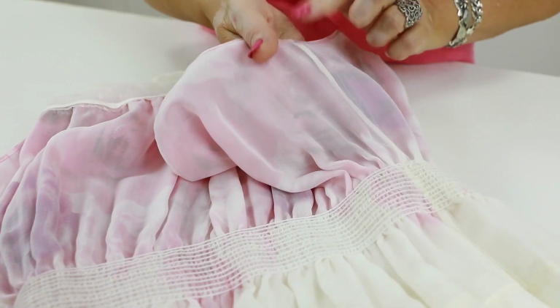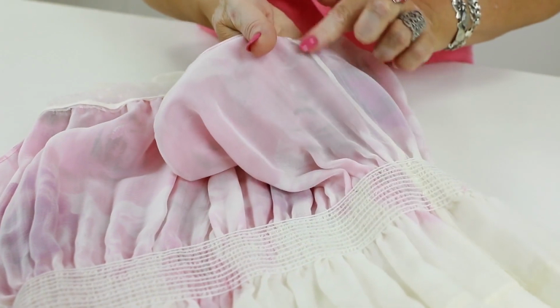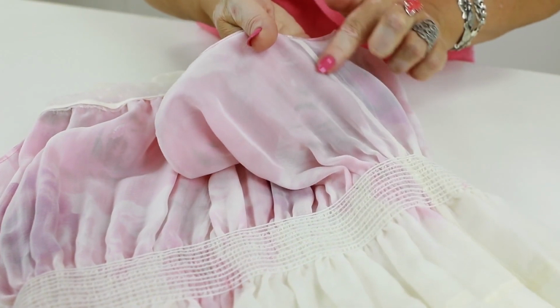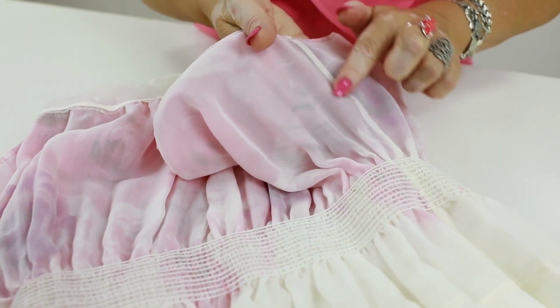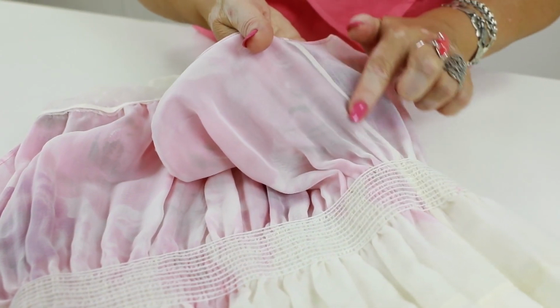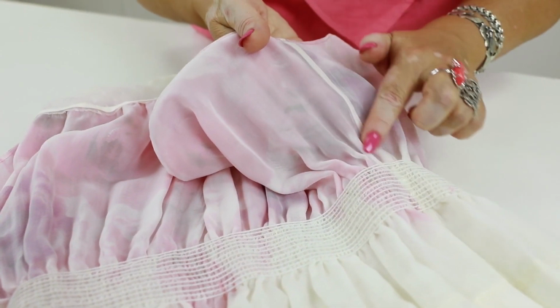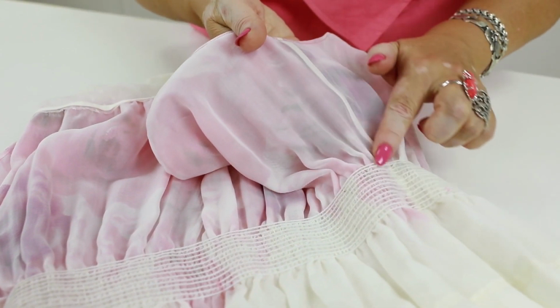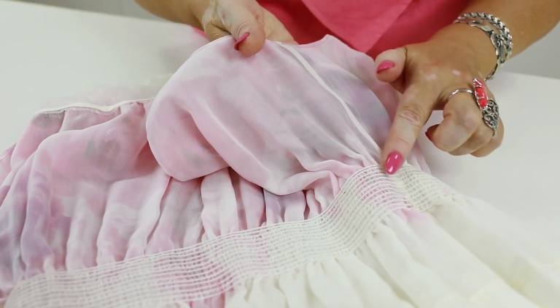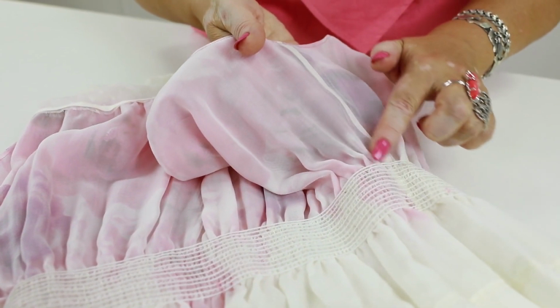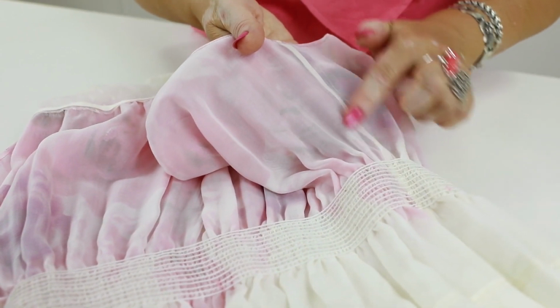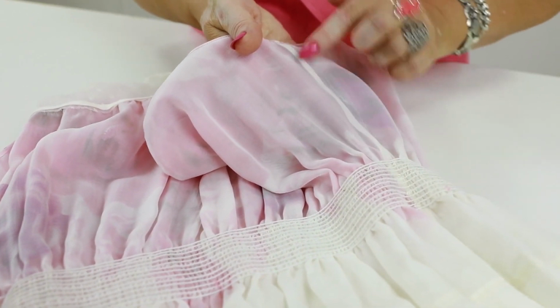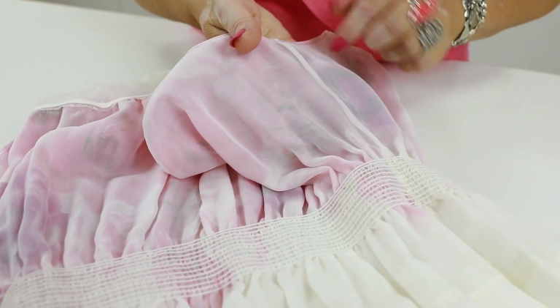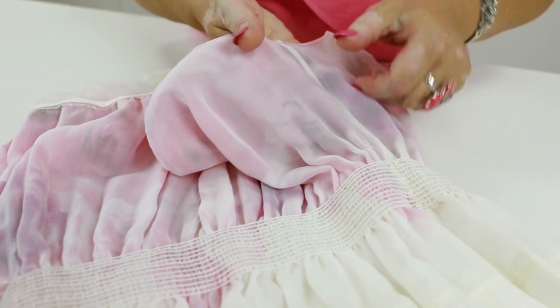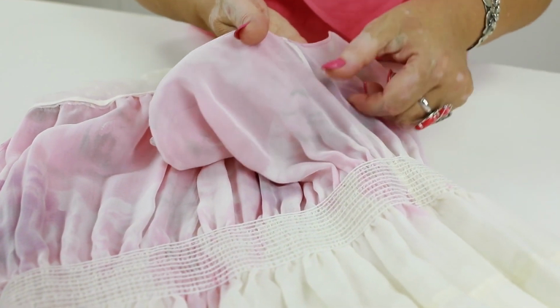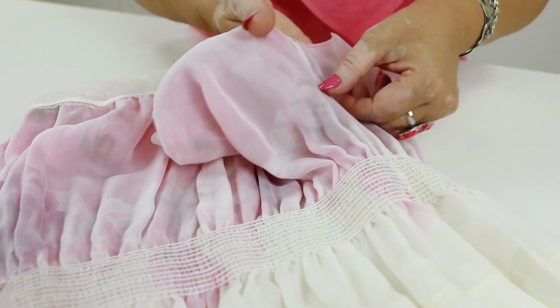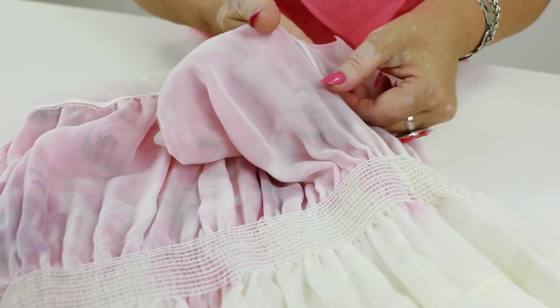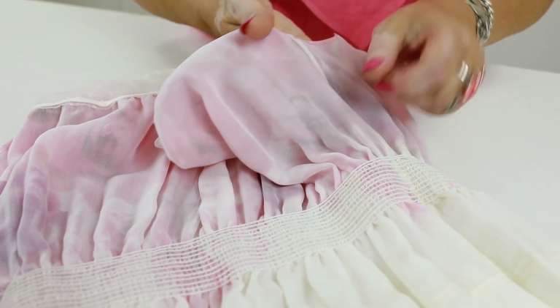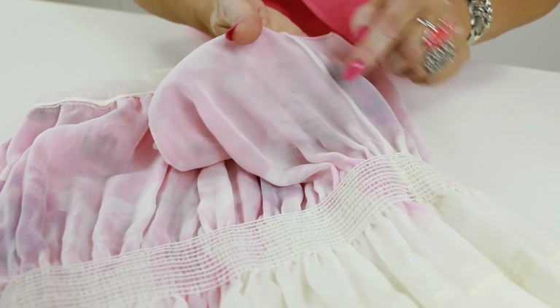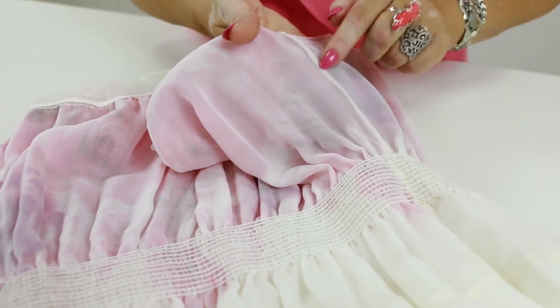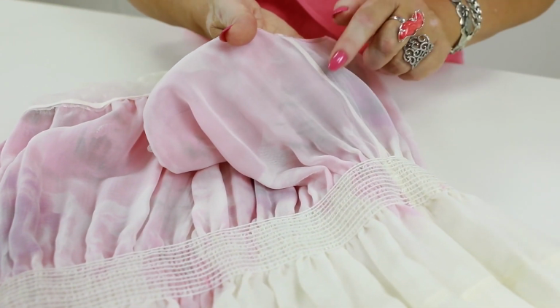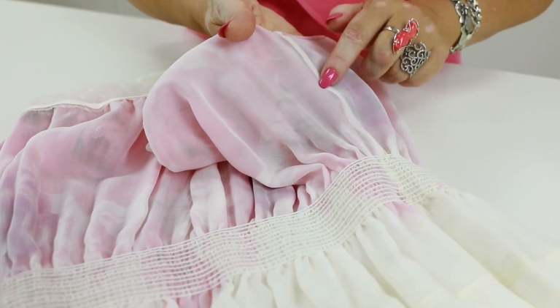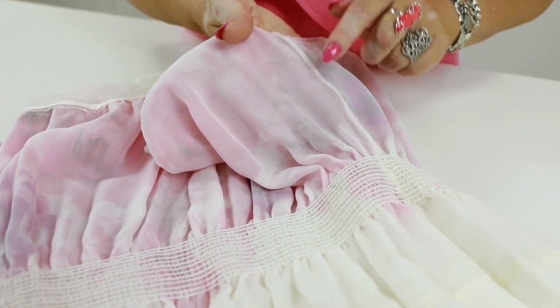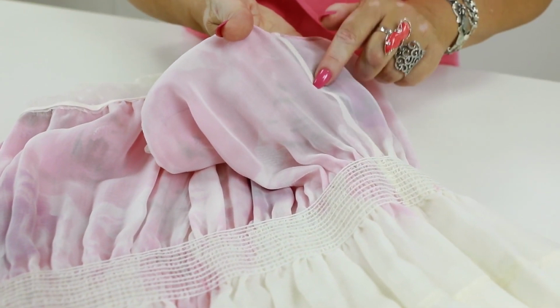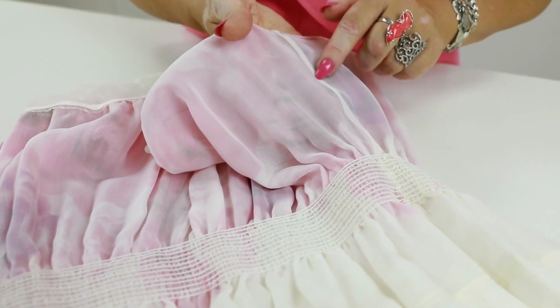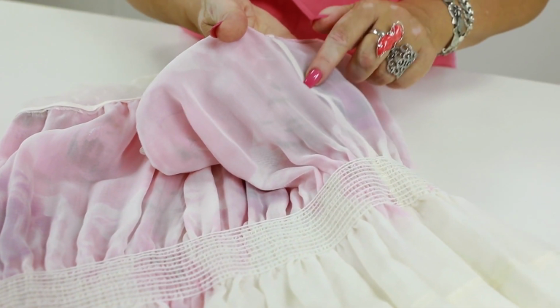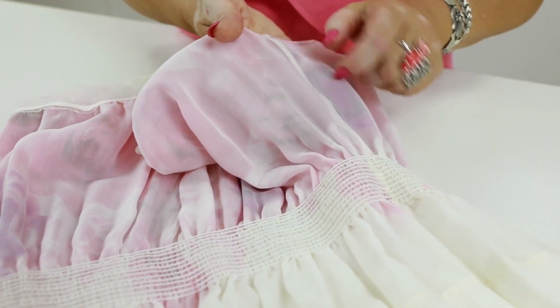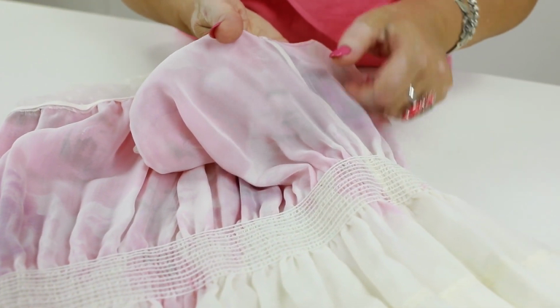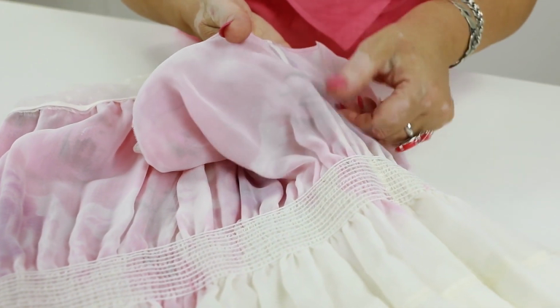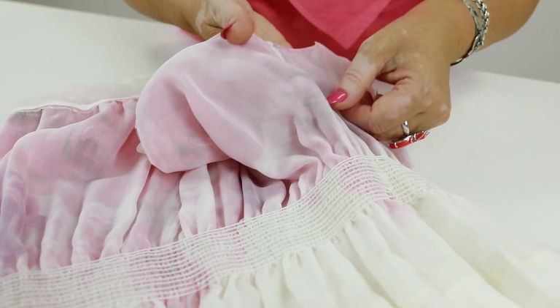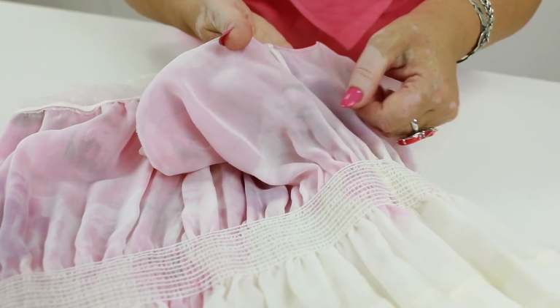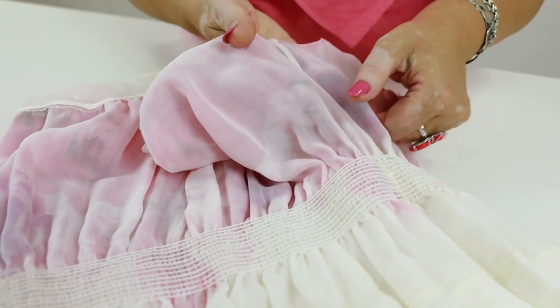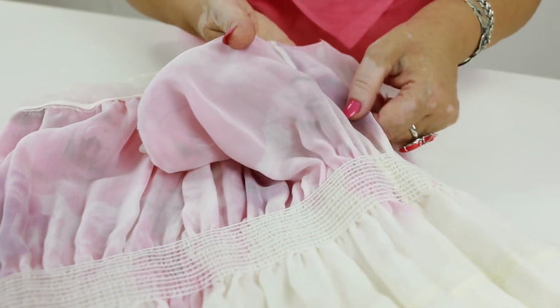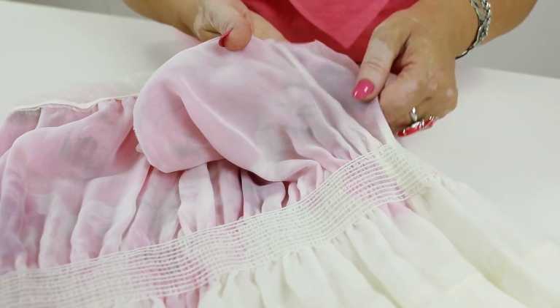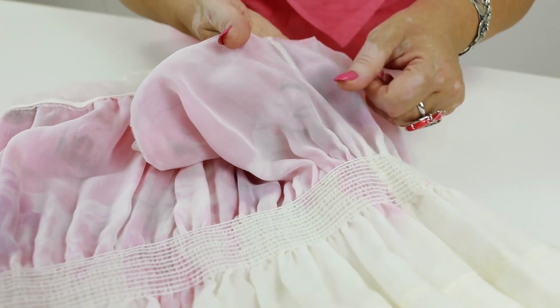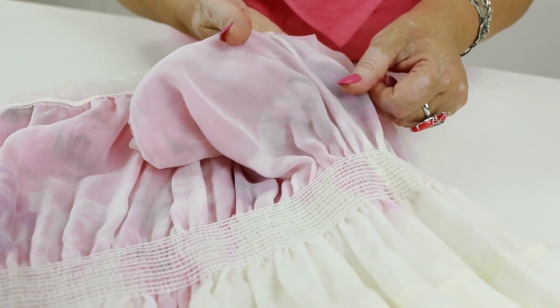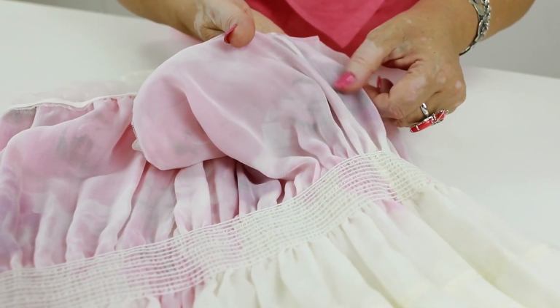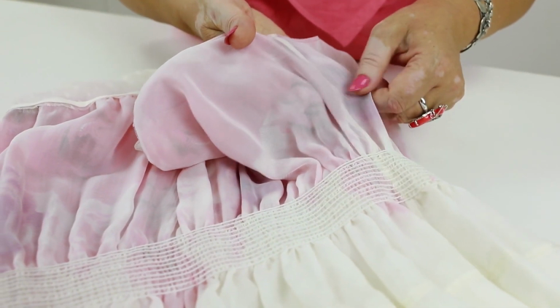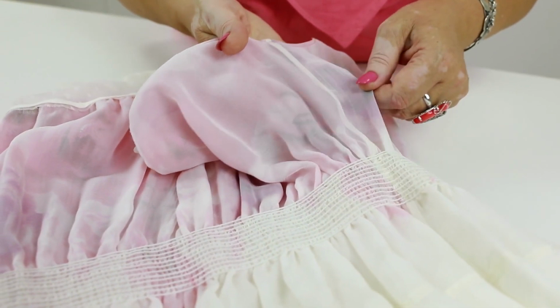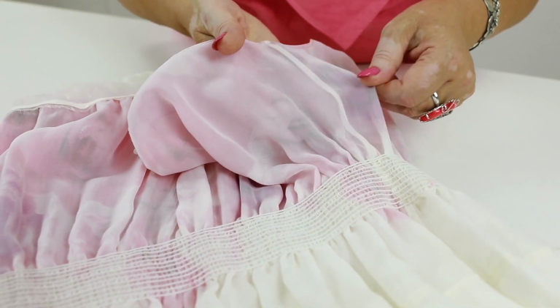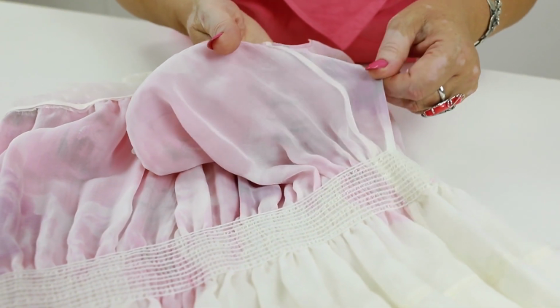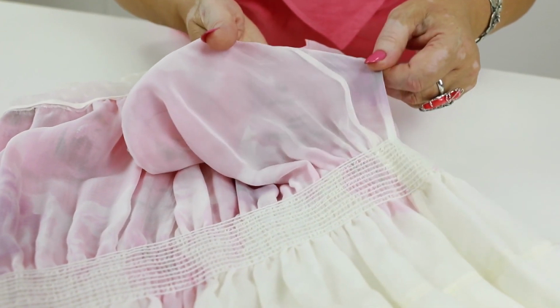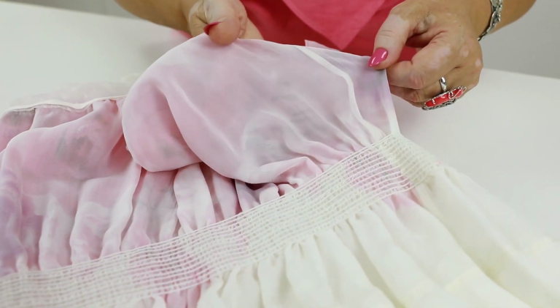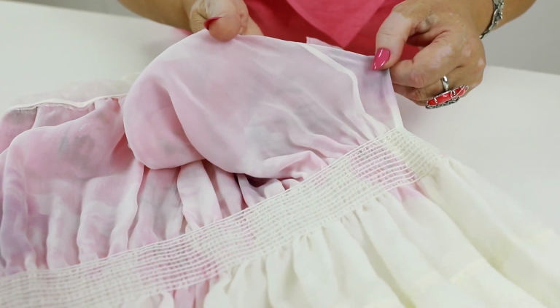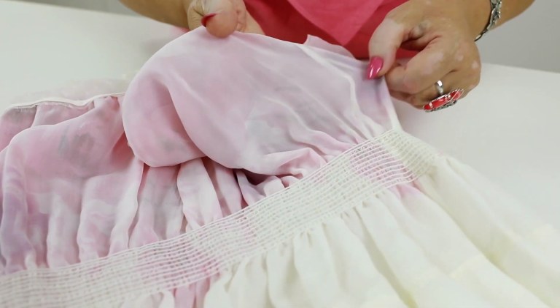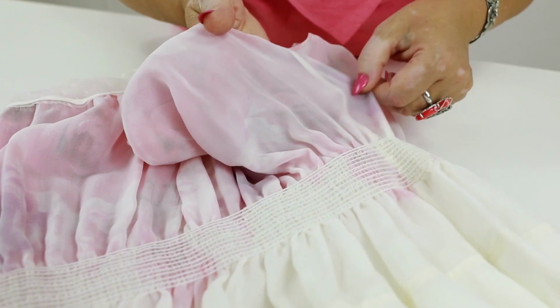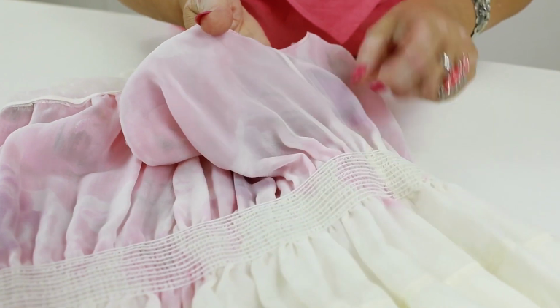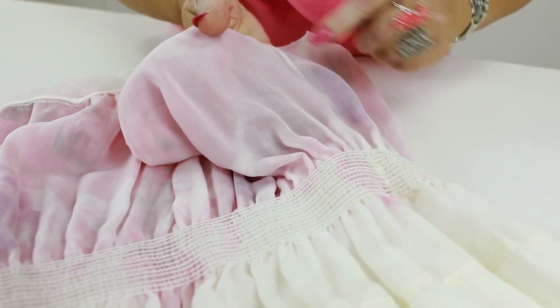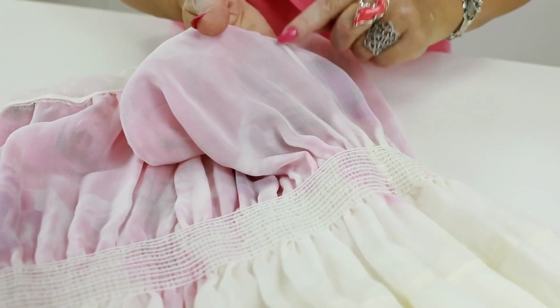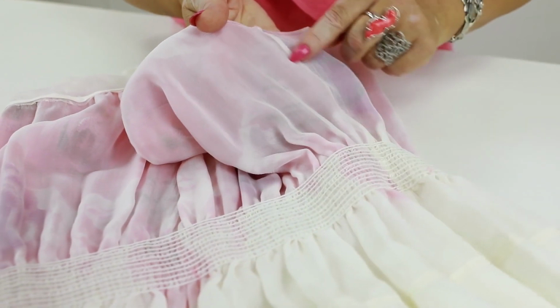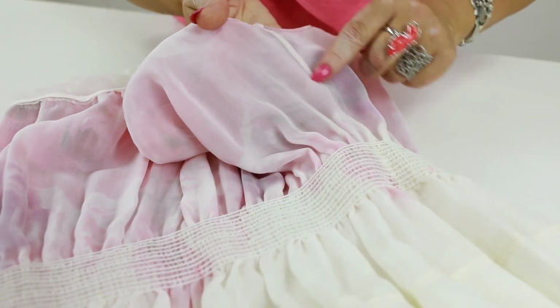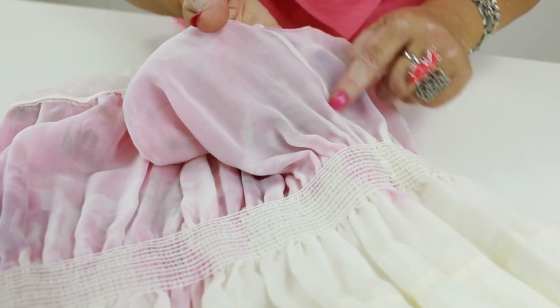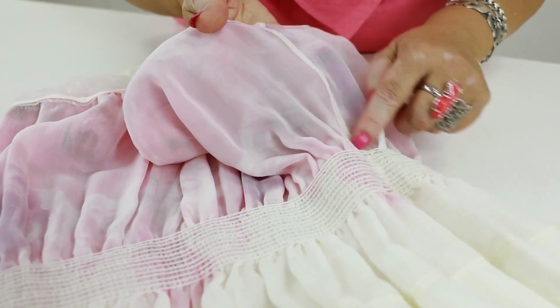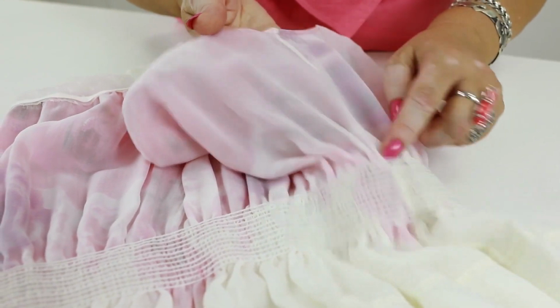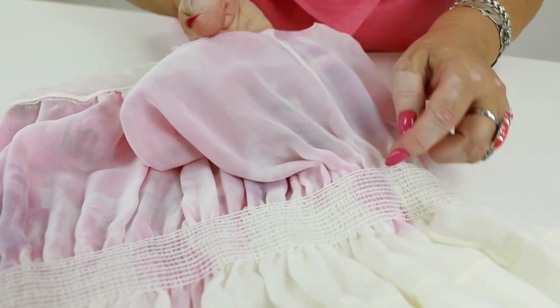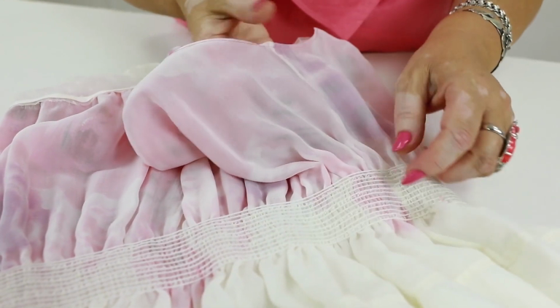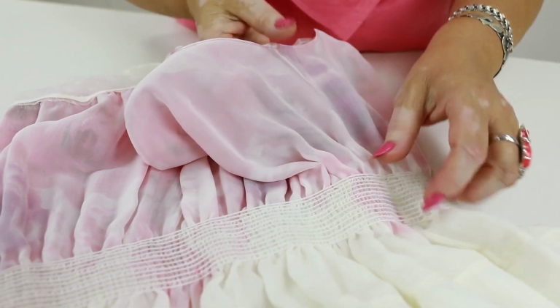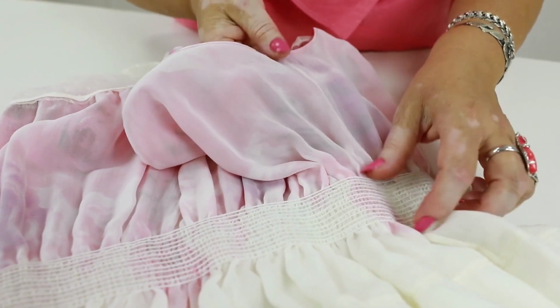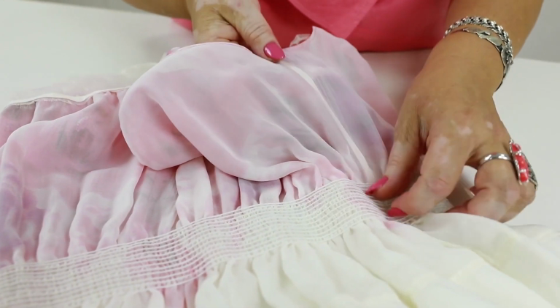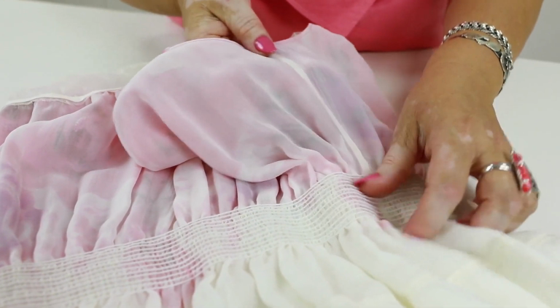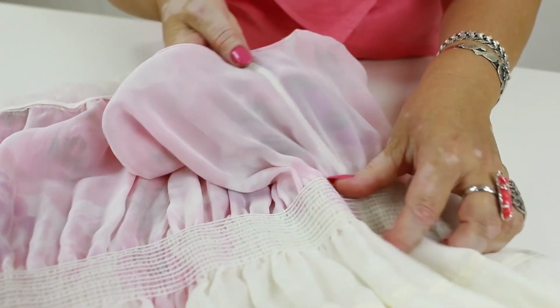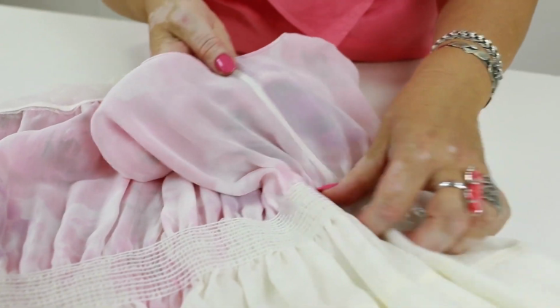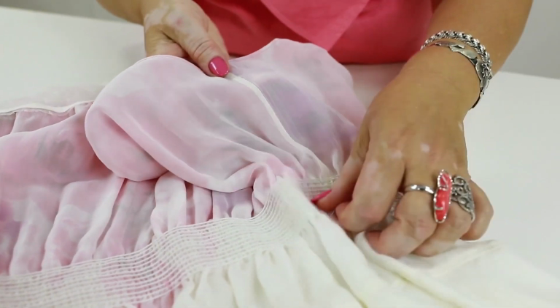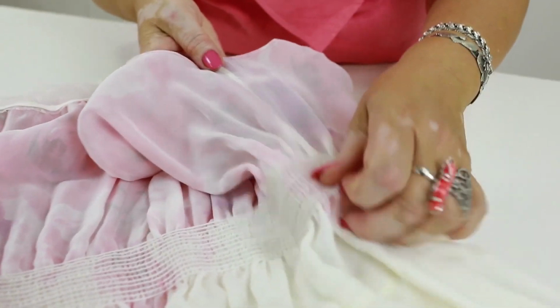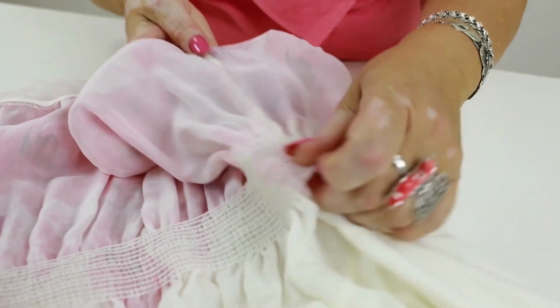This is also a French seam. Even though the seam is hidden inside, it still should be perfect.